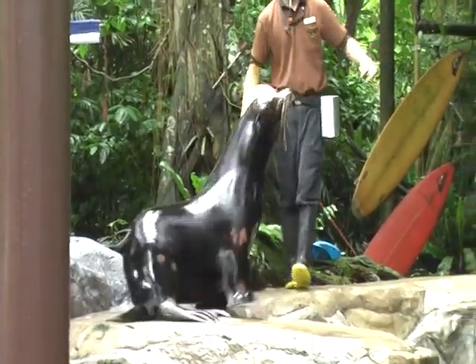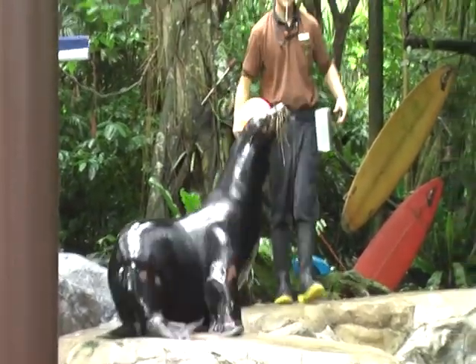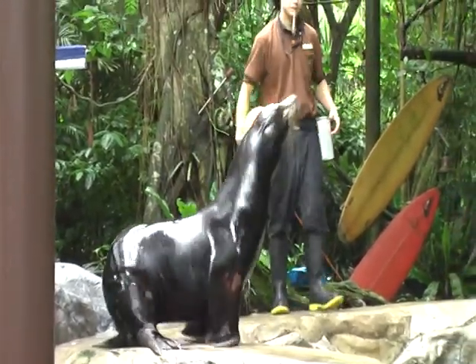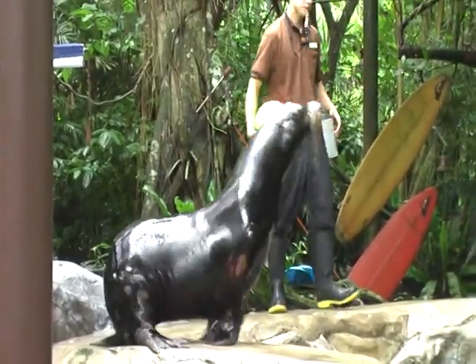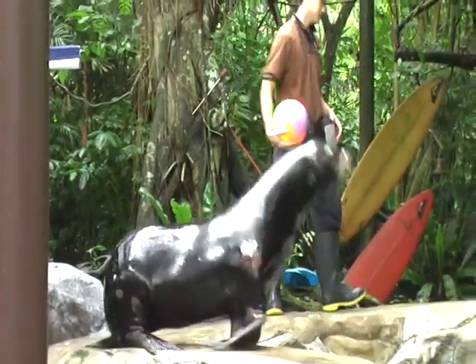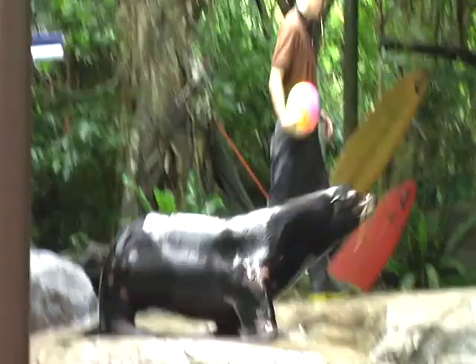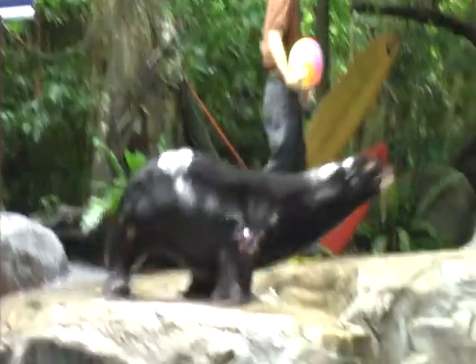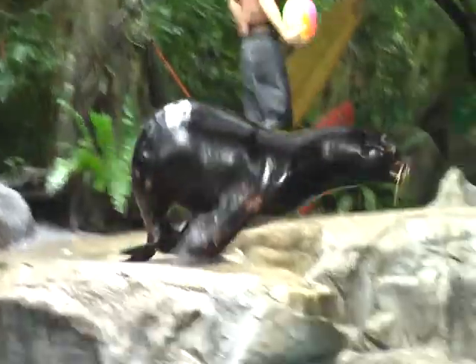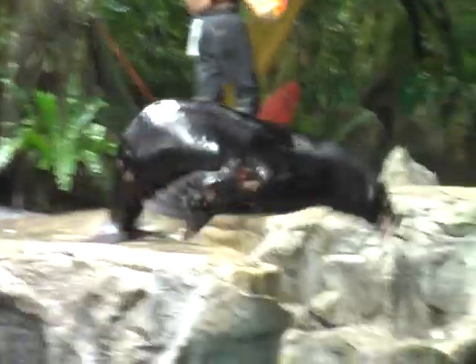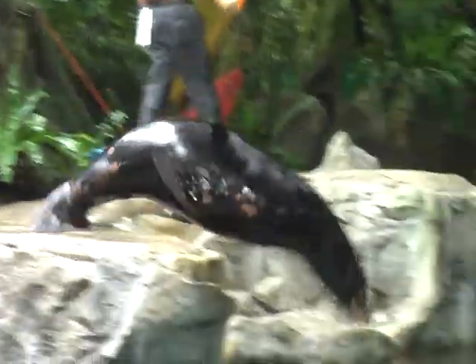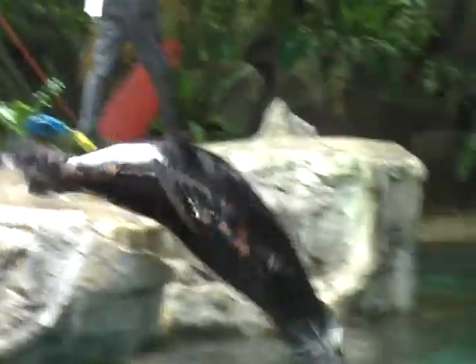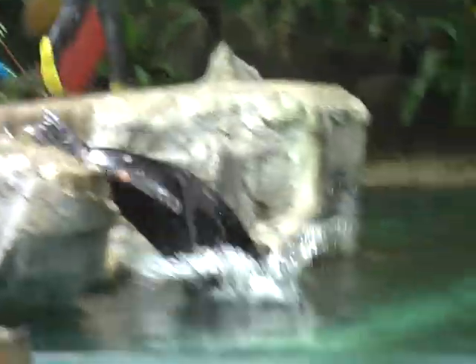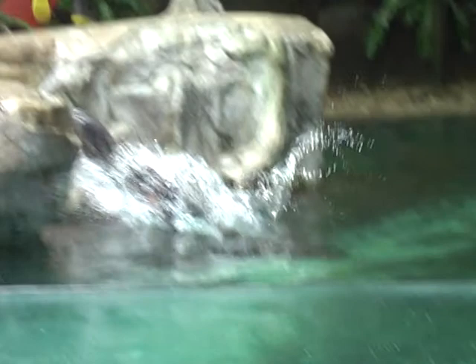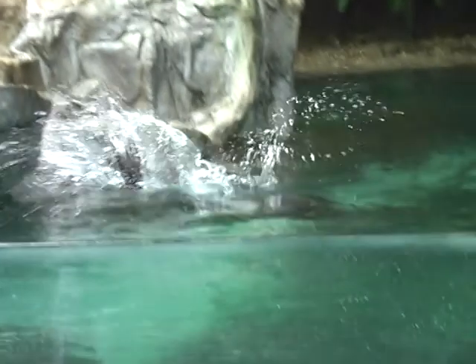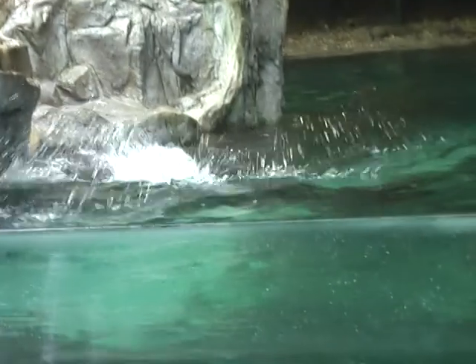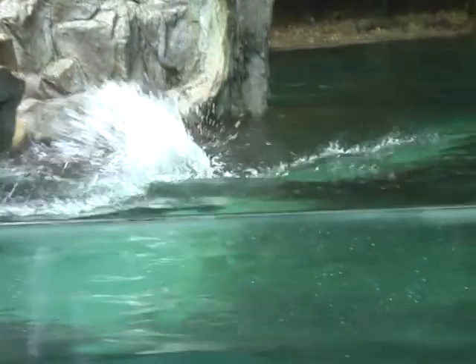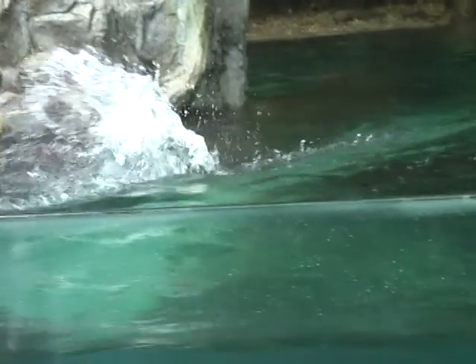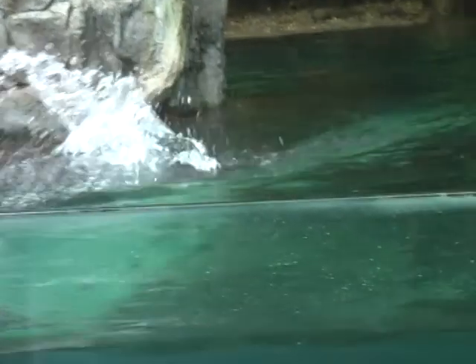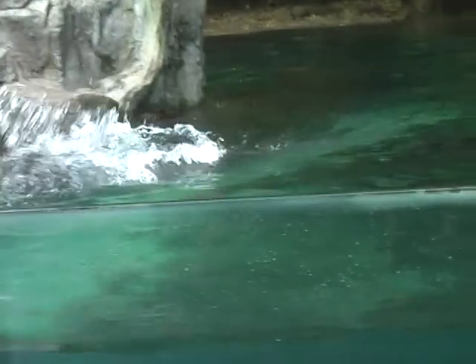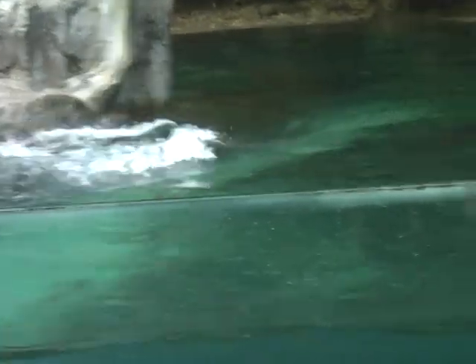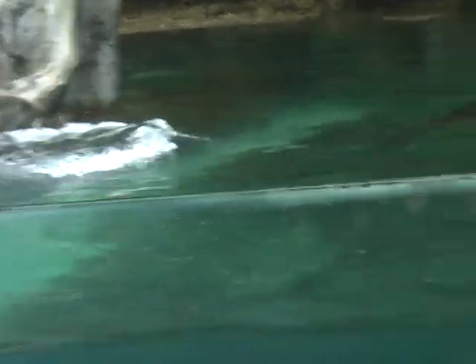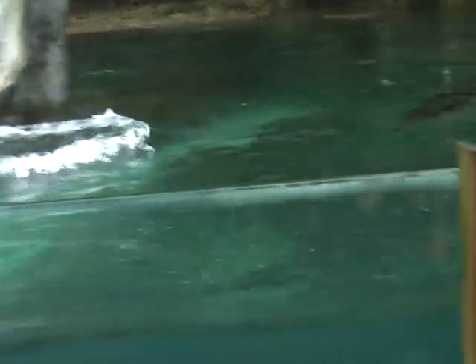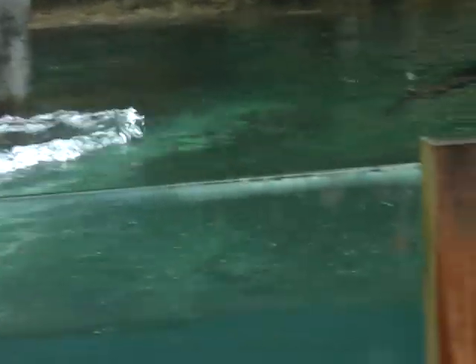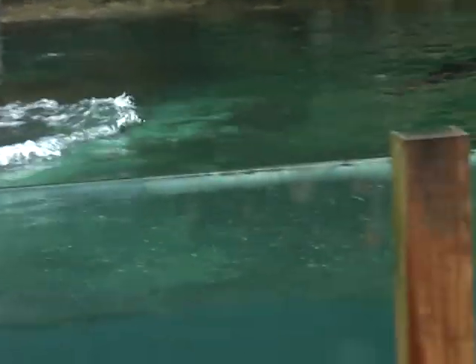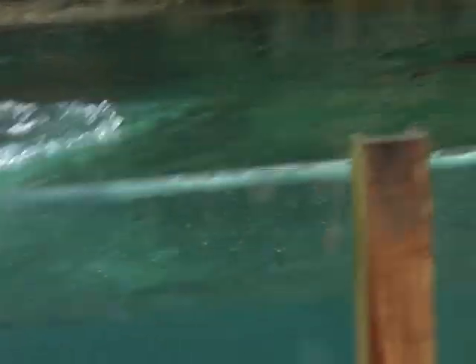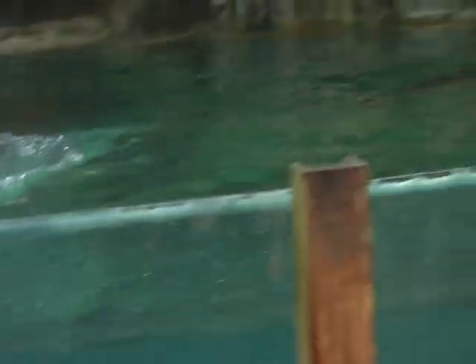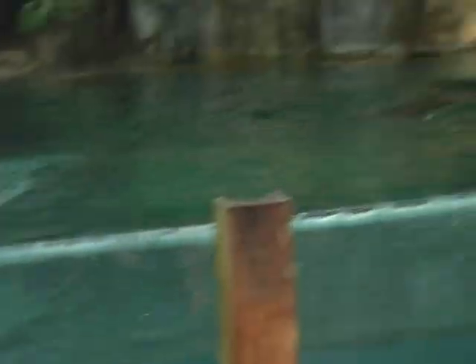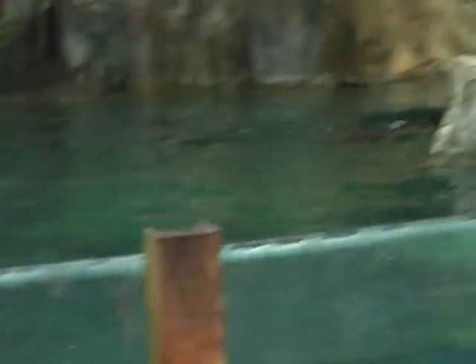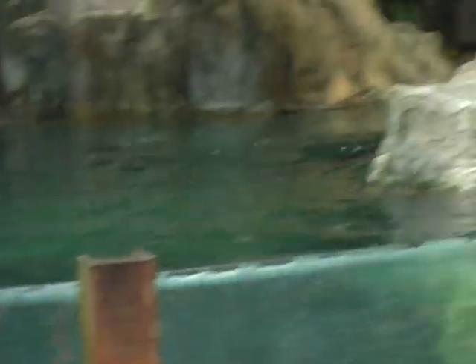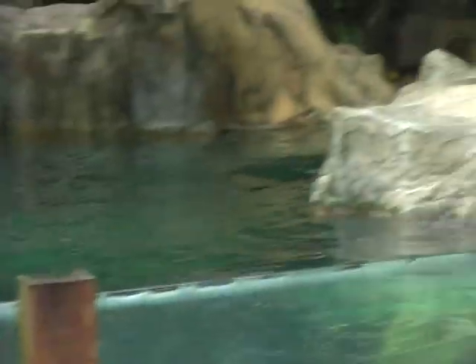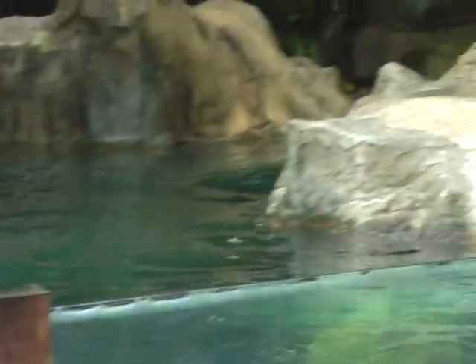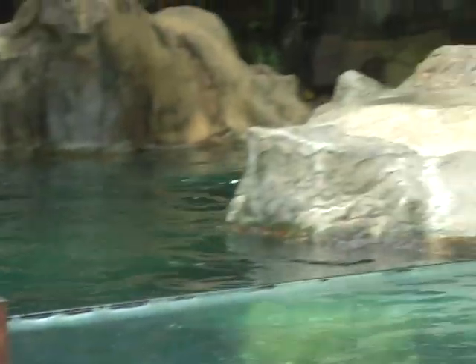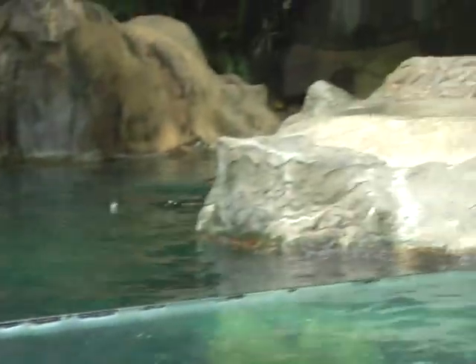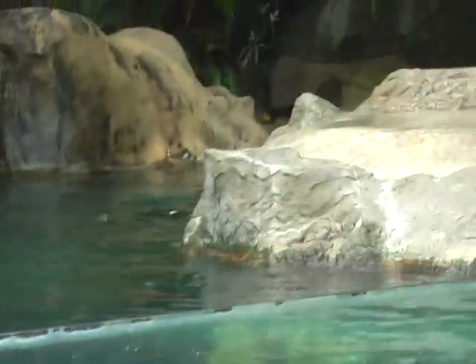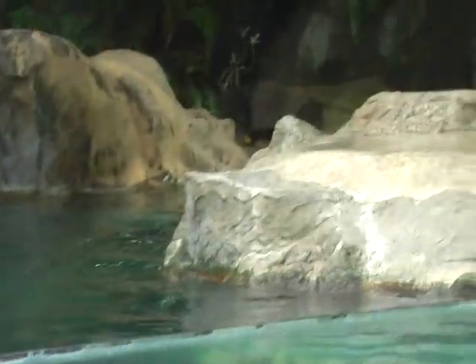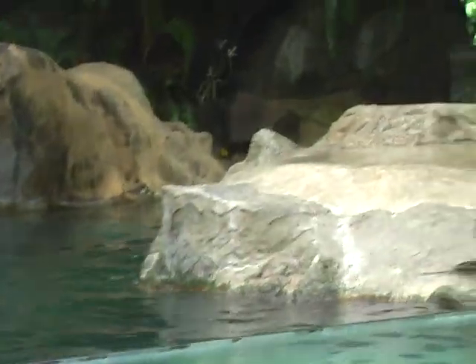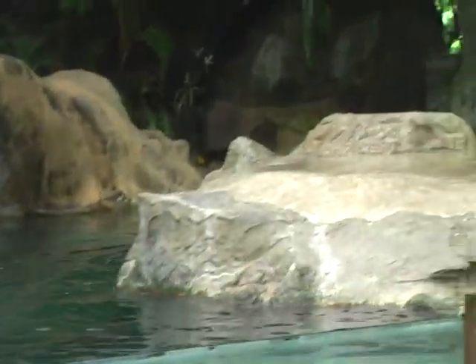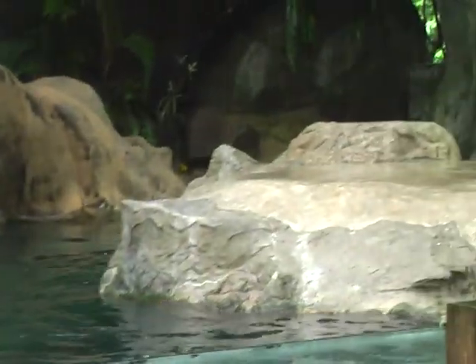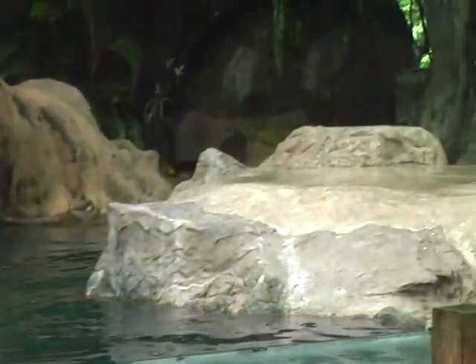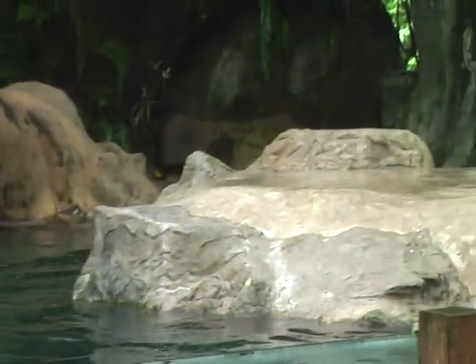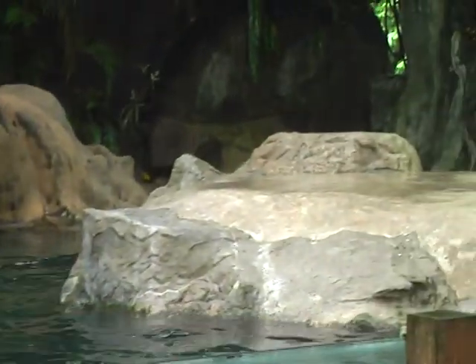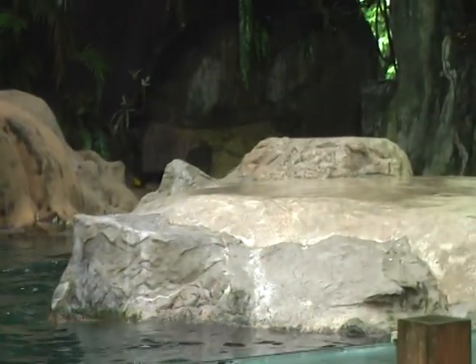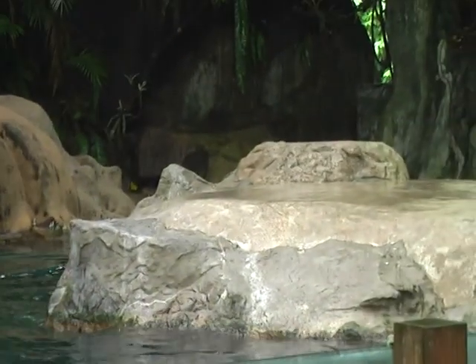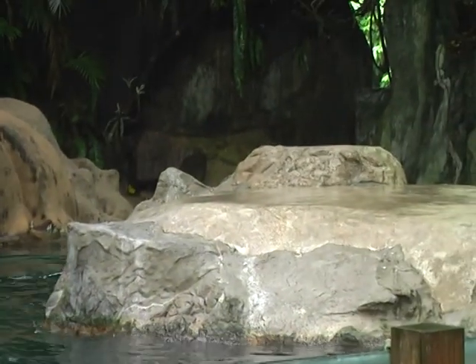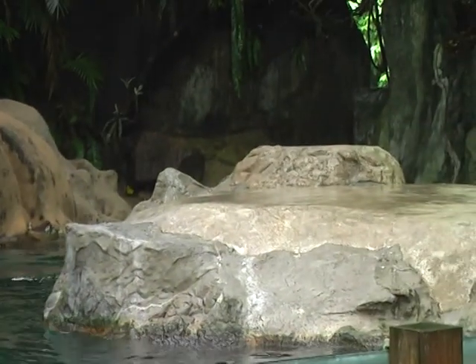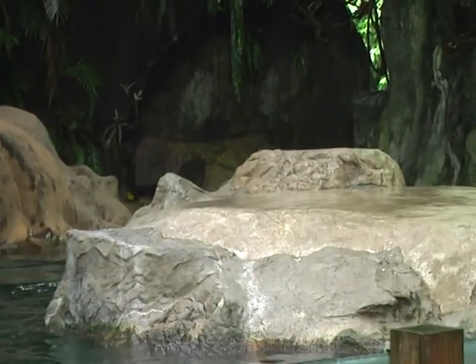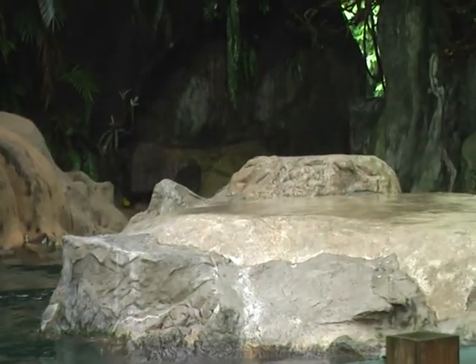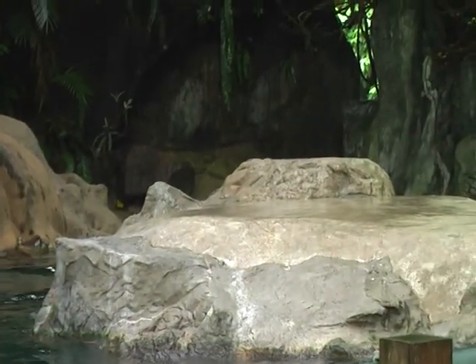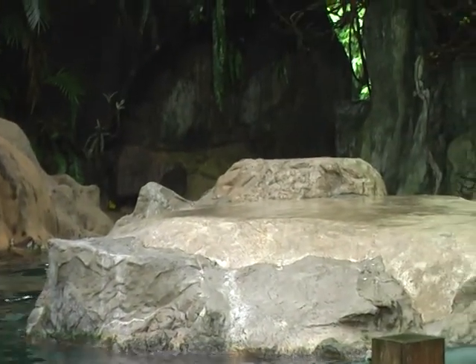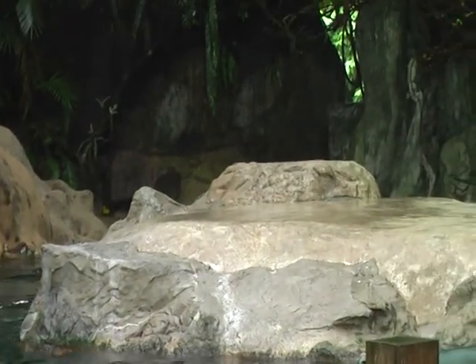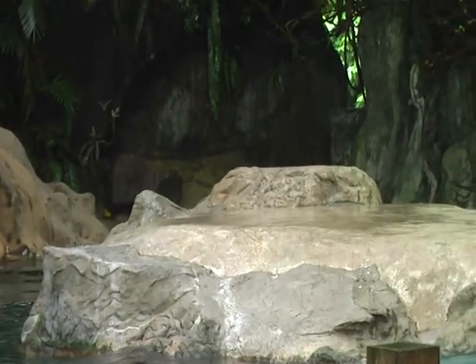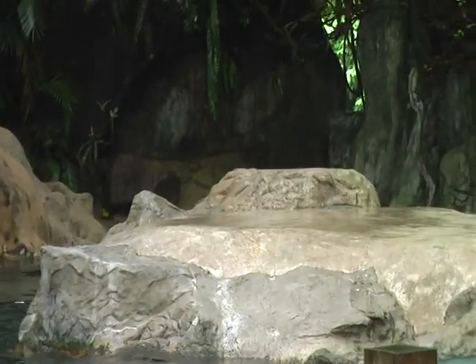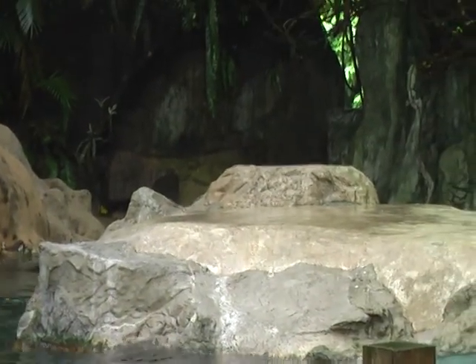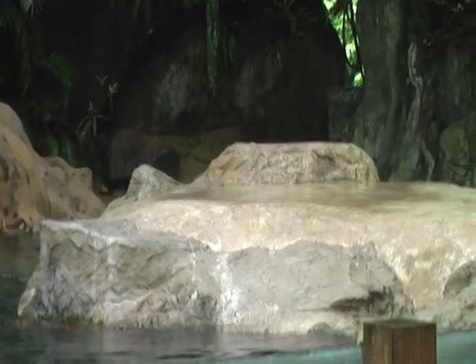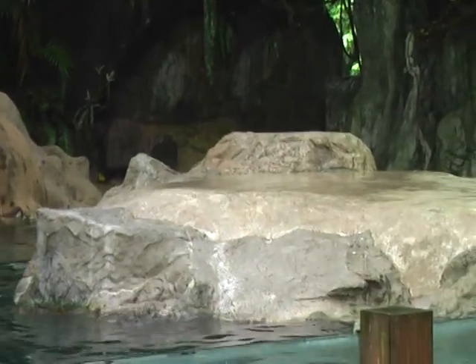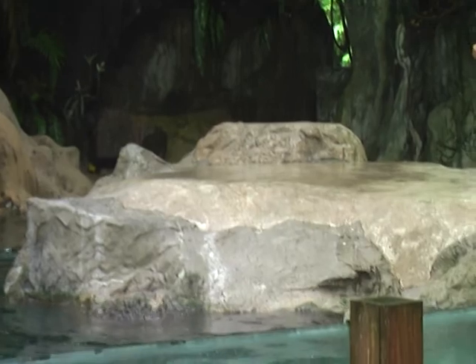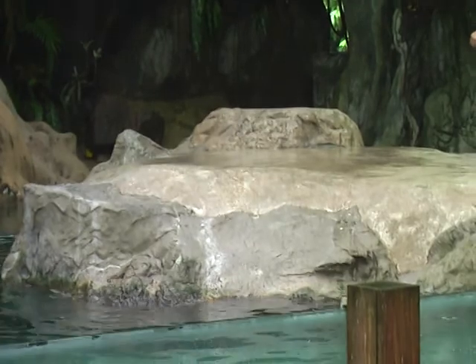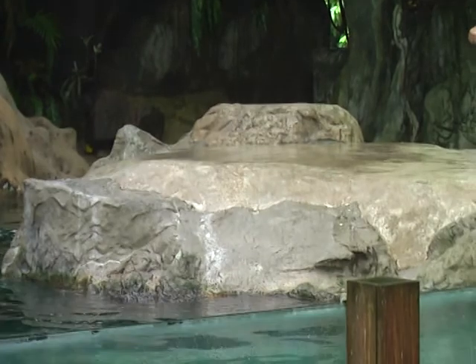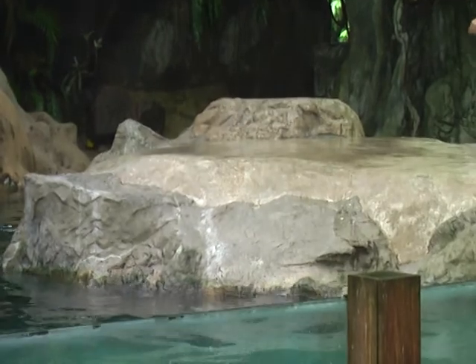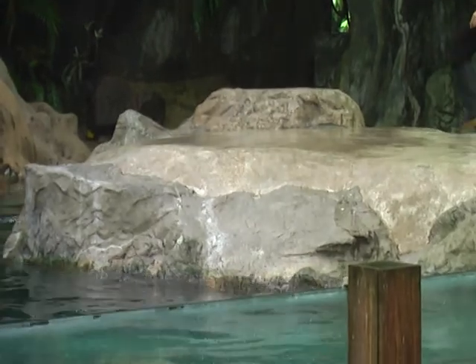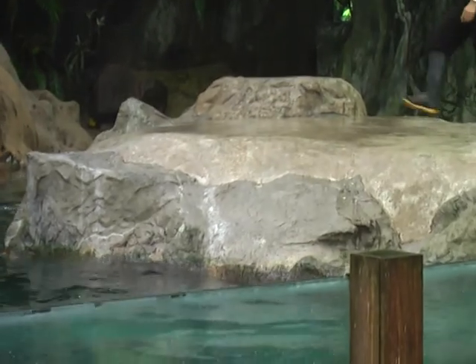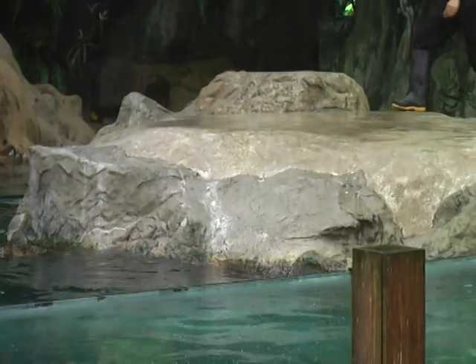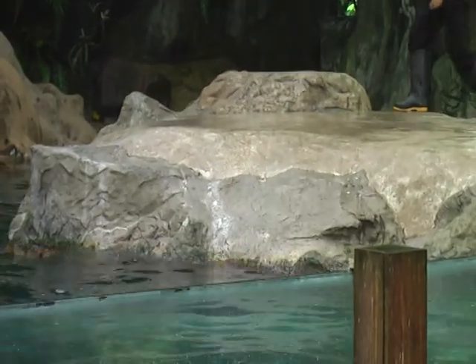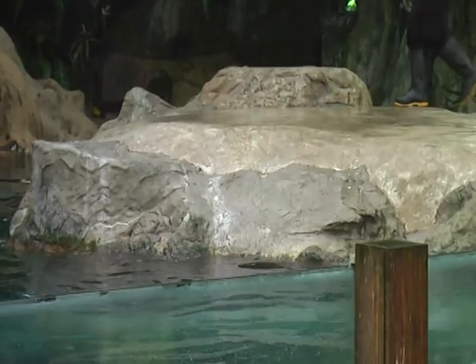Right now we're going to put his streamlined body in motion with a series of jumps in and out of the water. Philip, if you're ready, let's hit it.